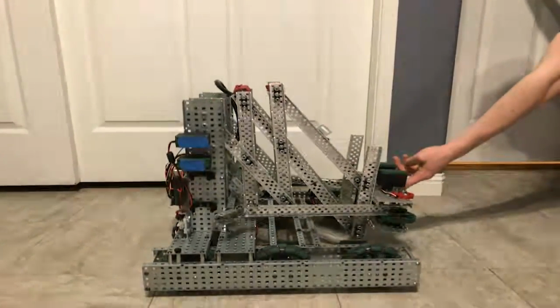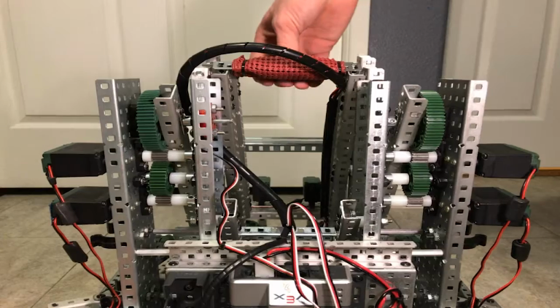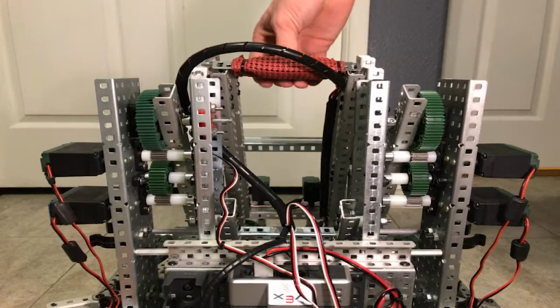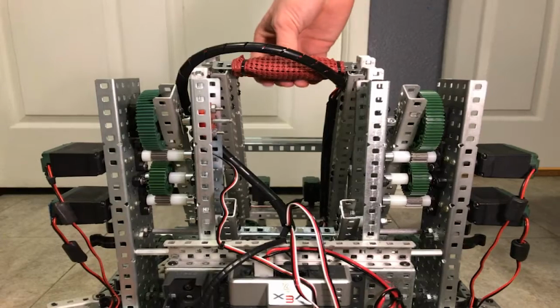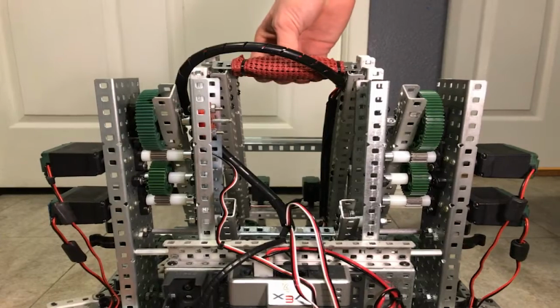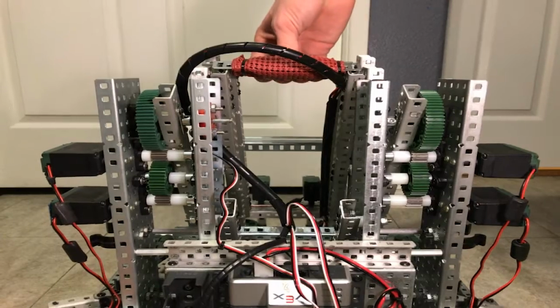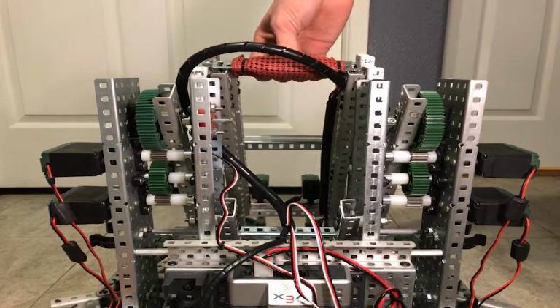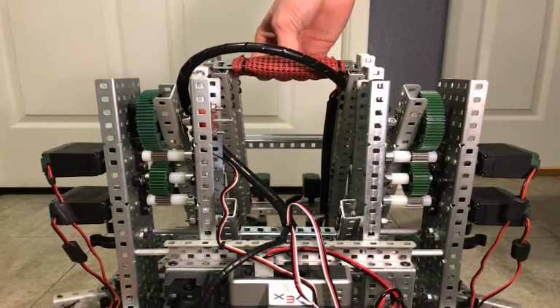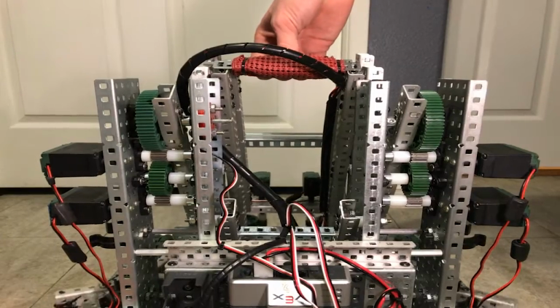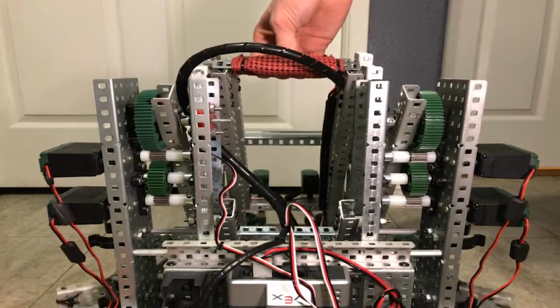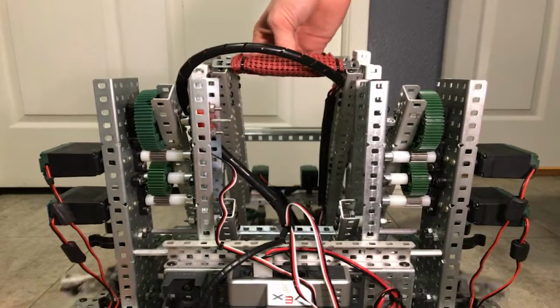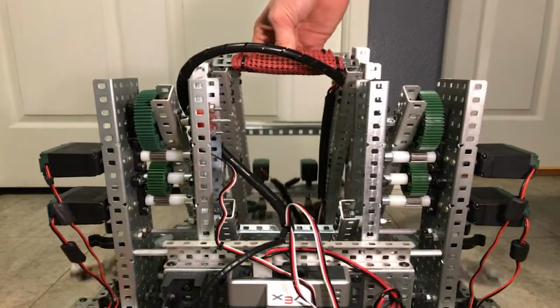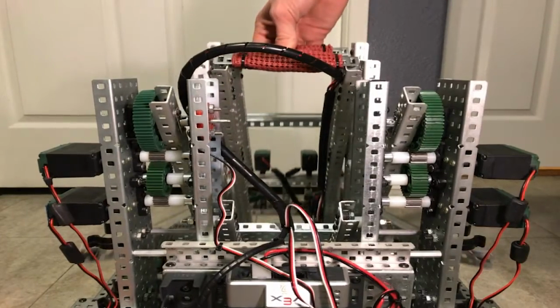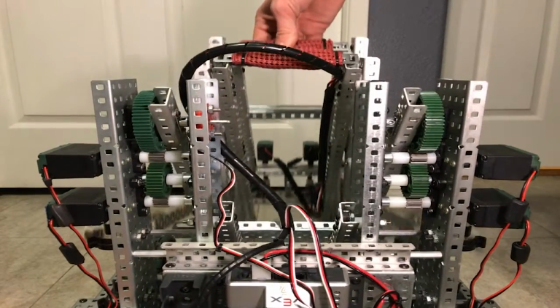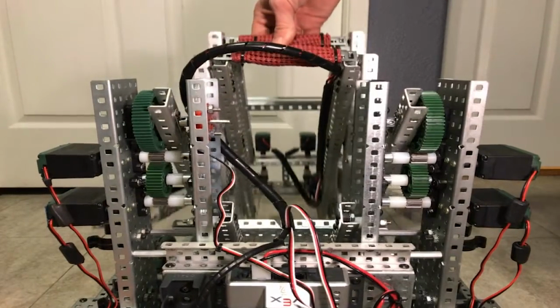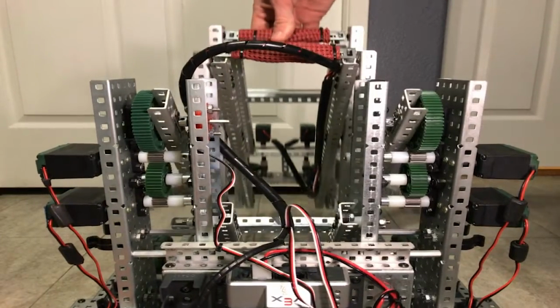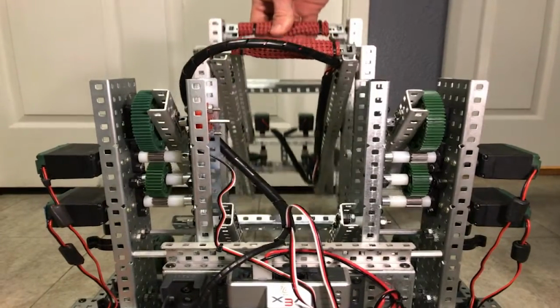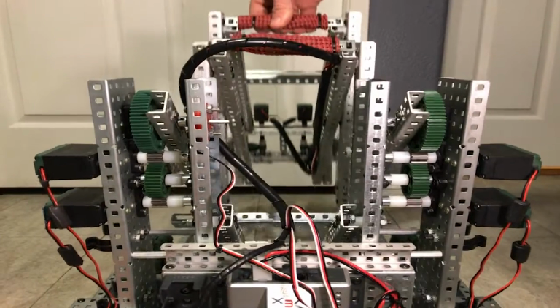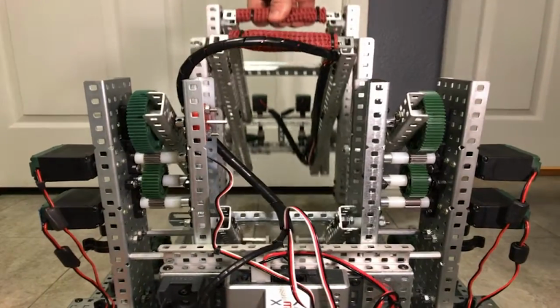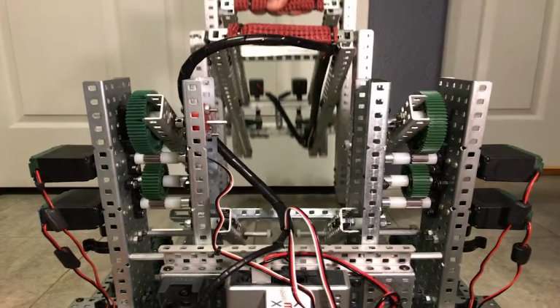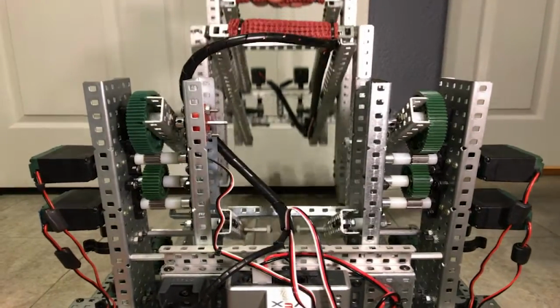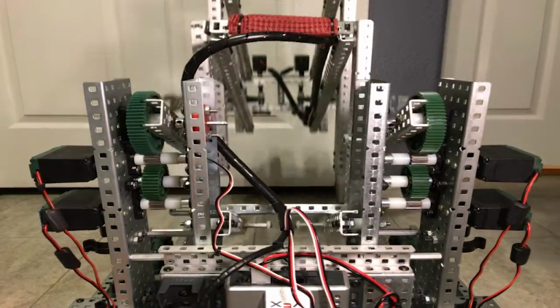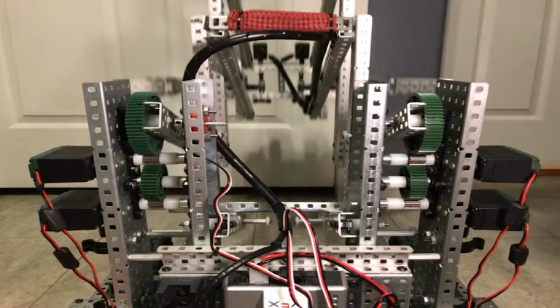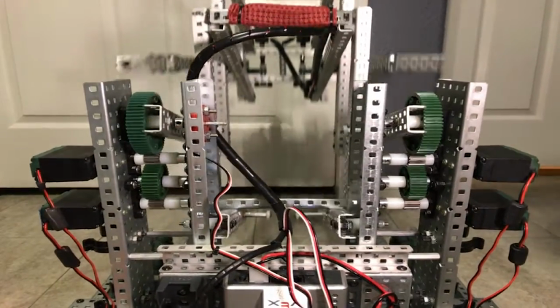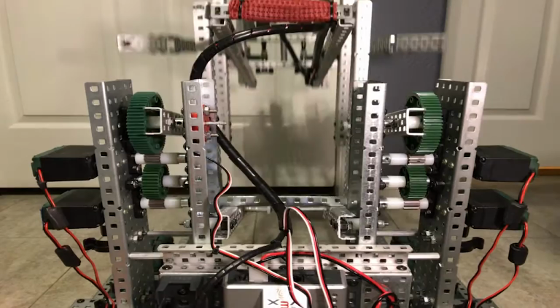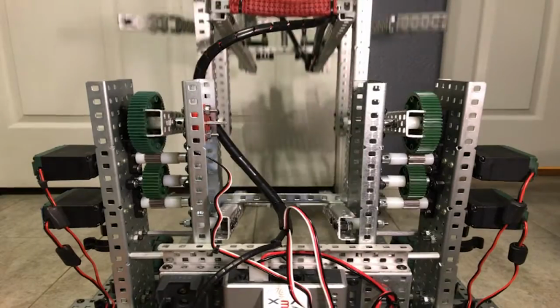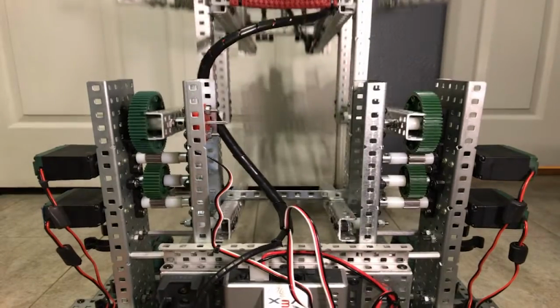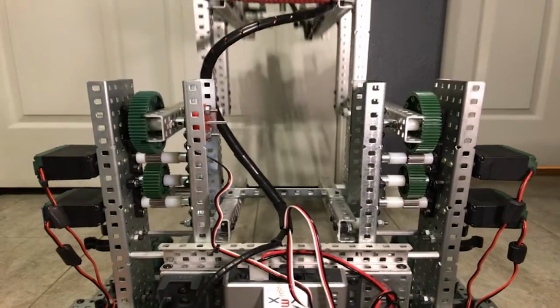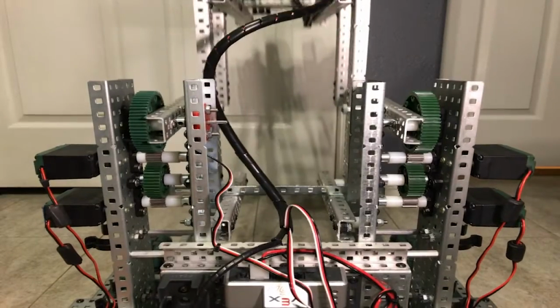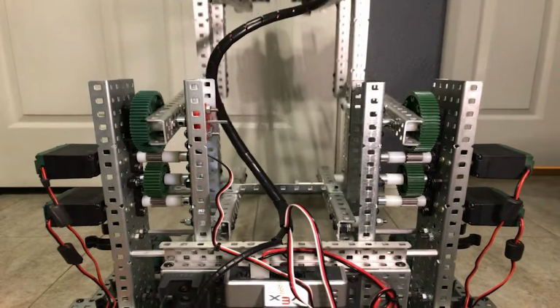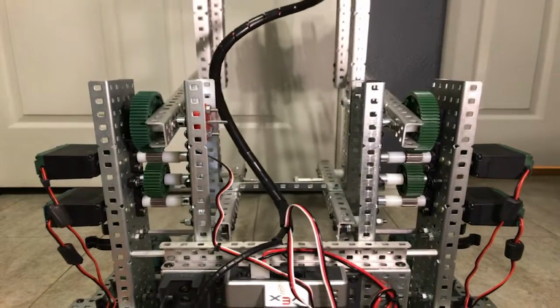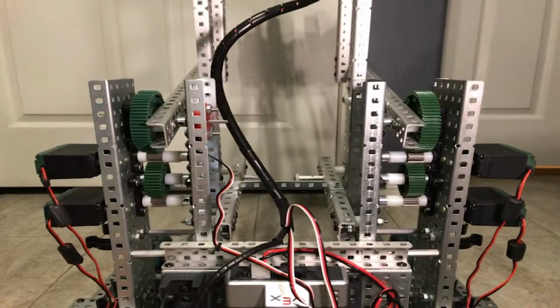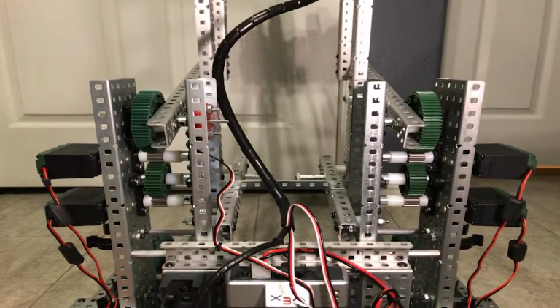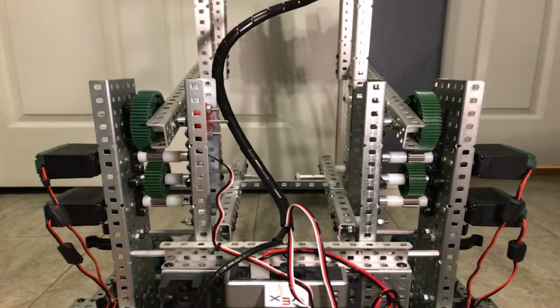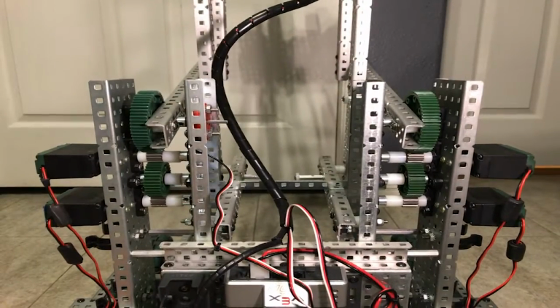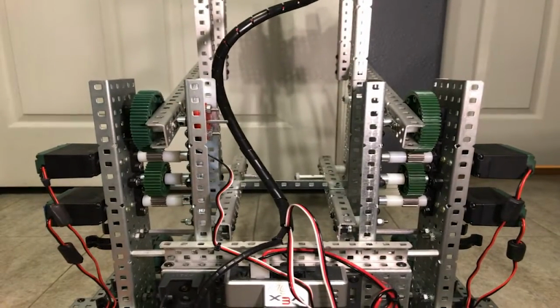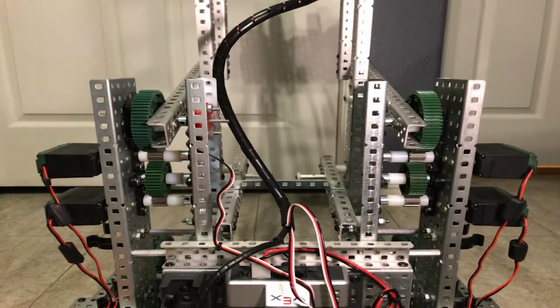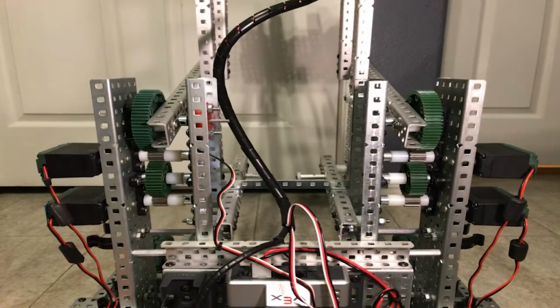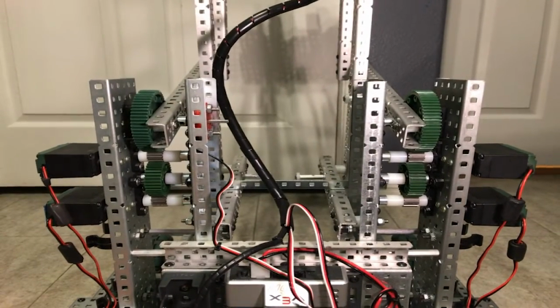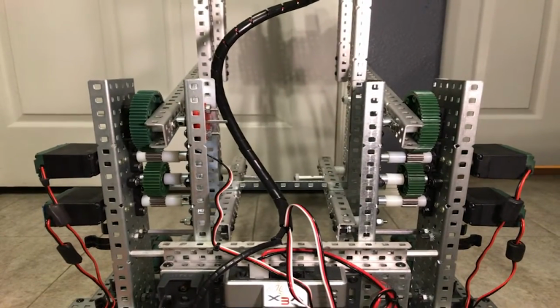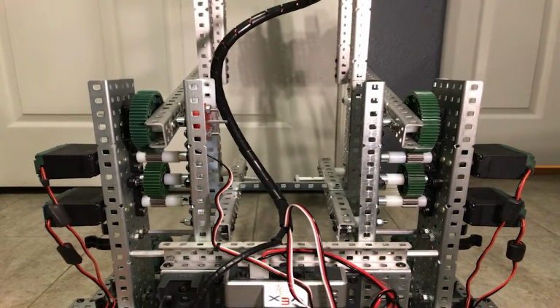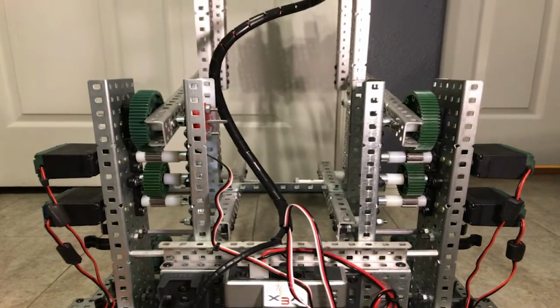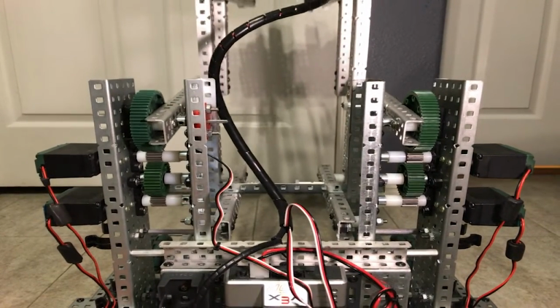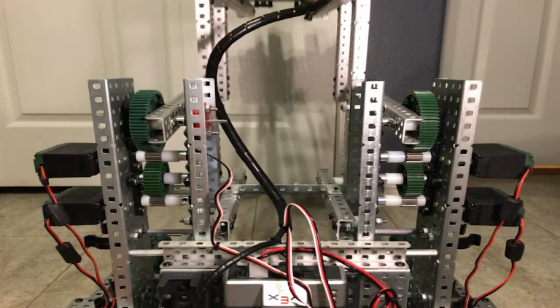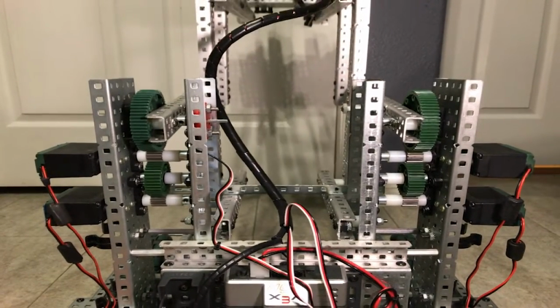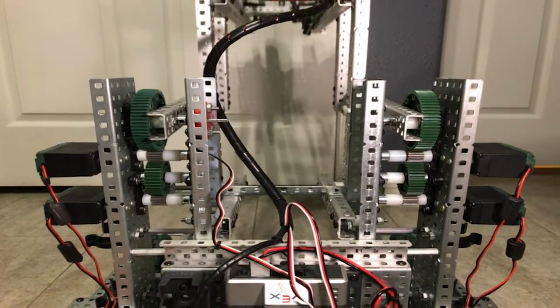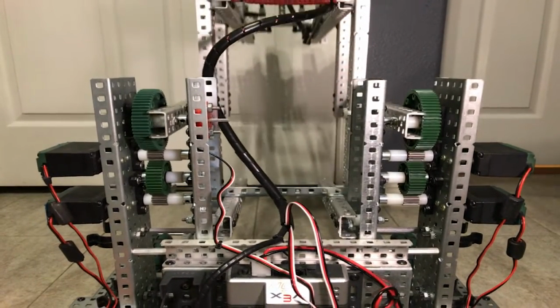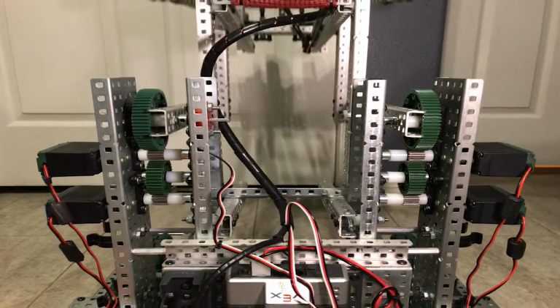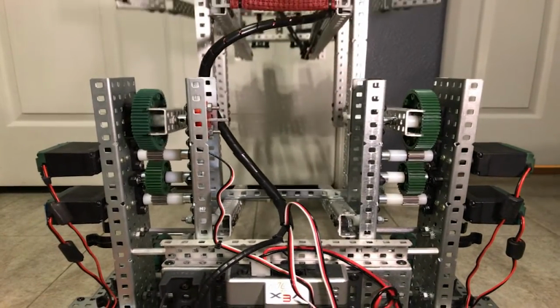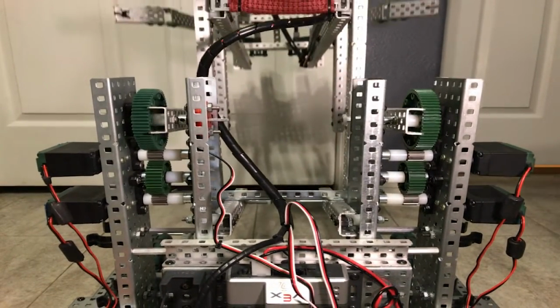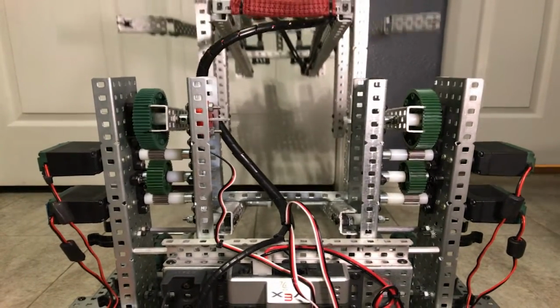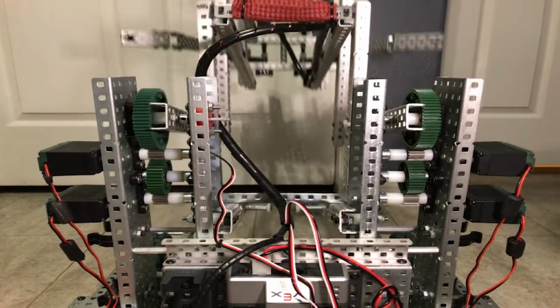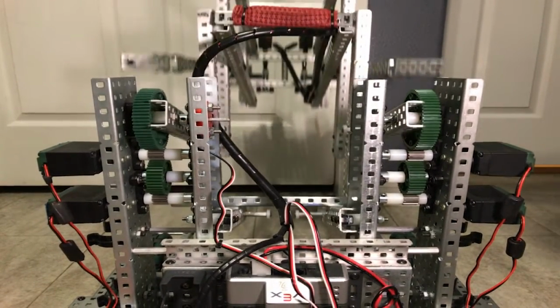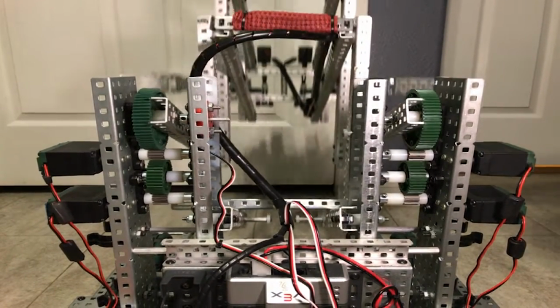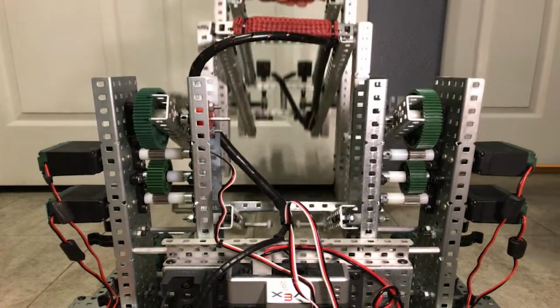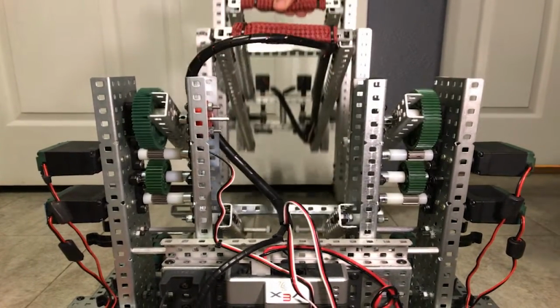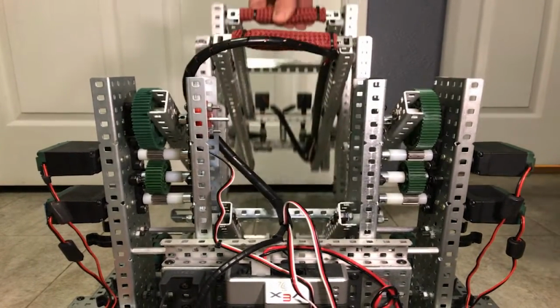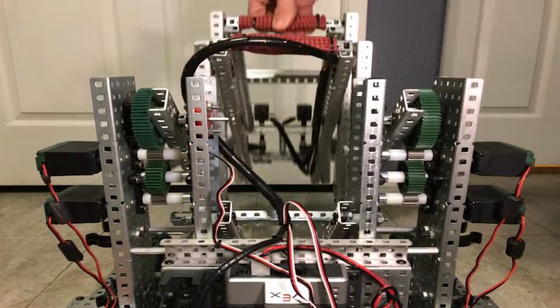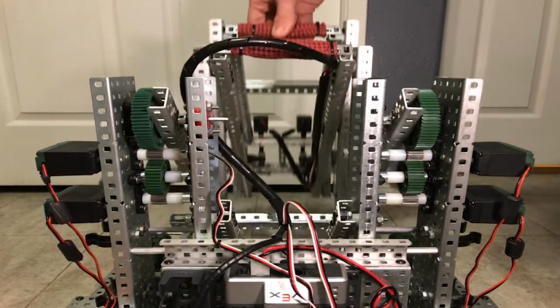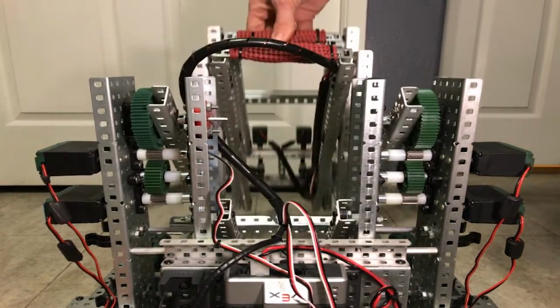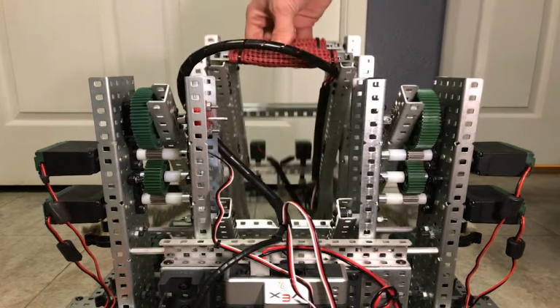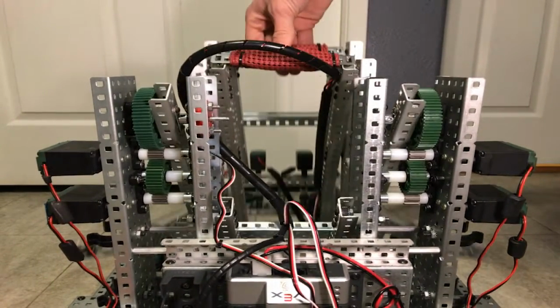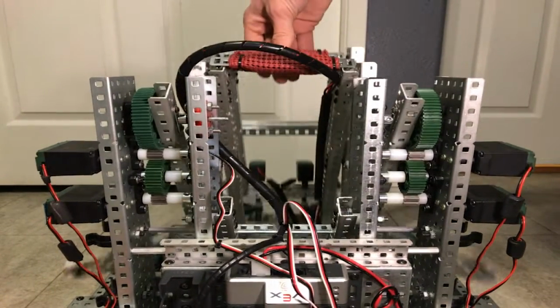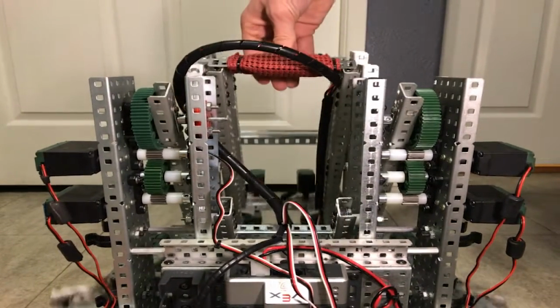We are currently using a 1 to 5 gear ratio on our lift, which proves to be more than enough torque and still possesses excellent speed.